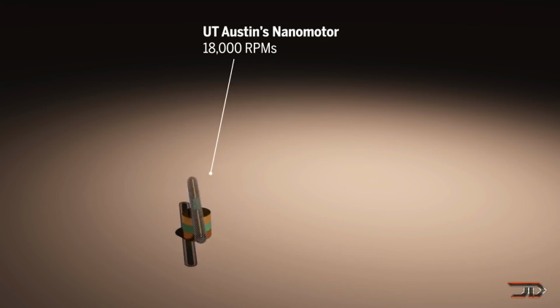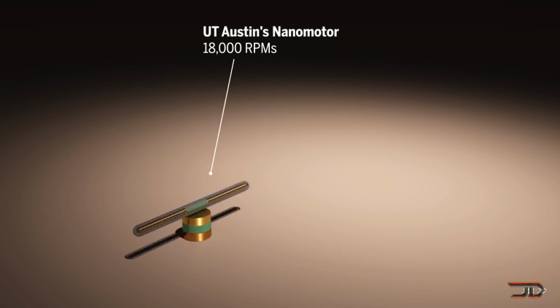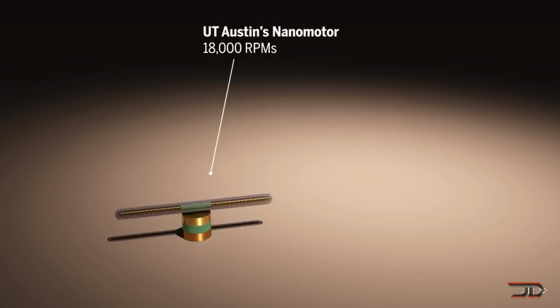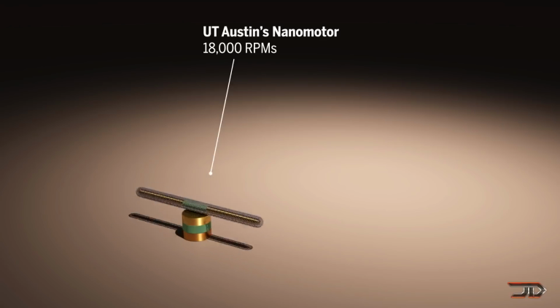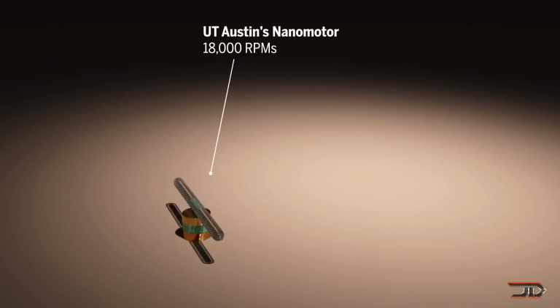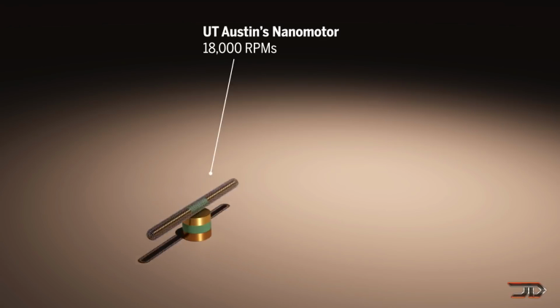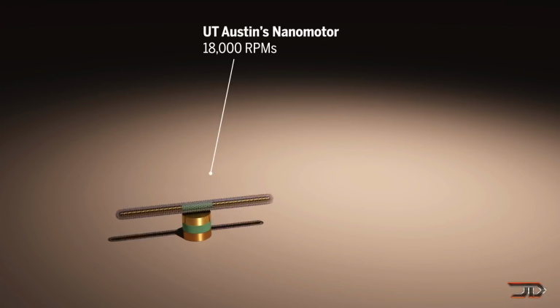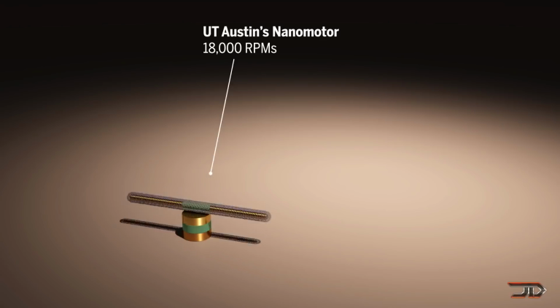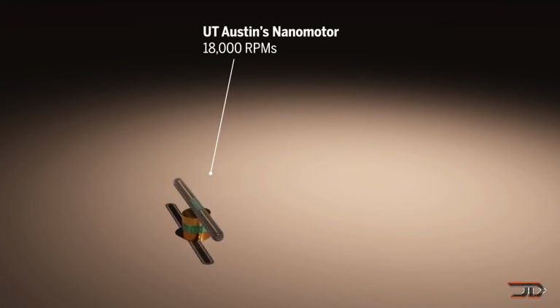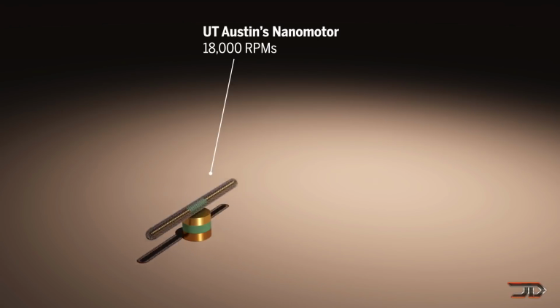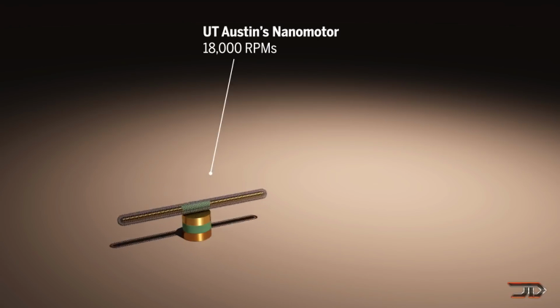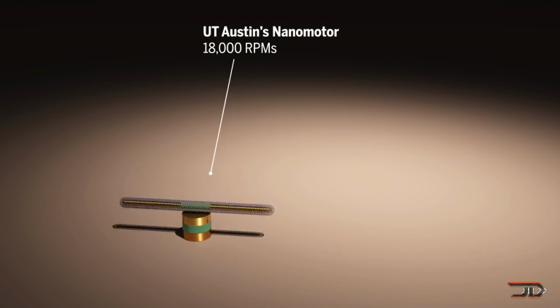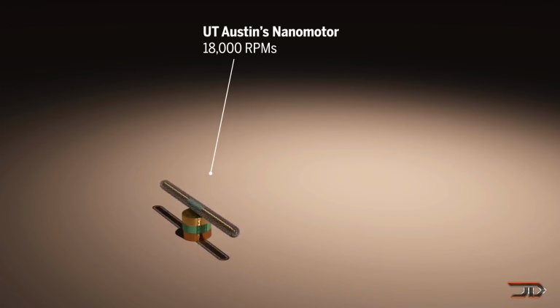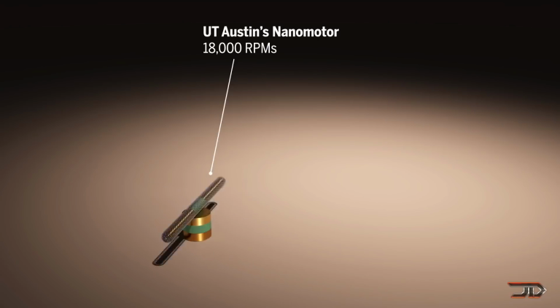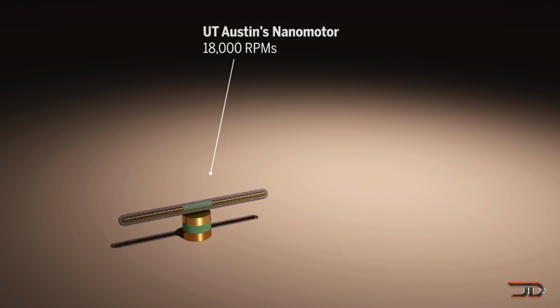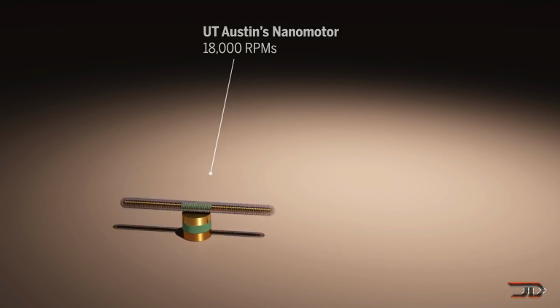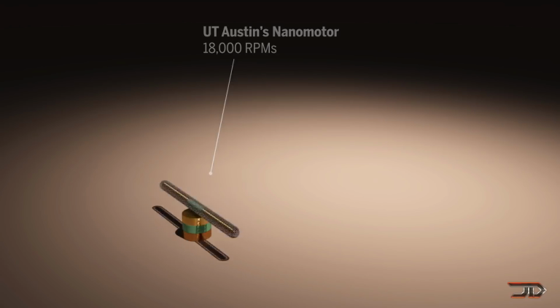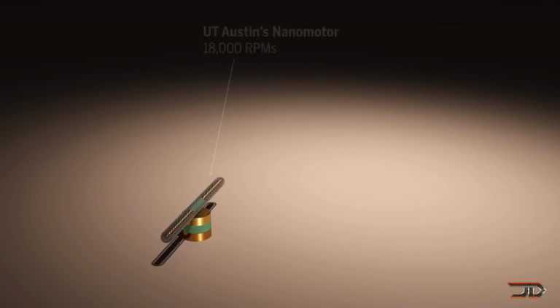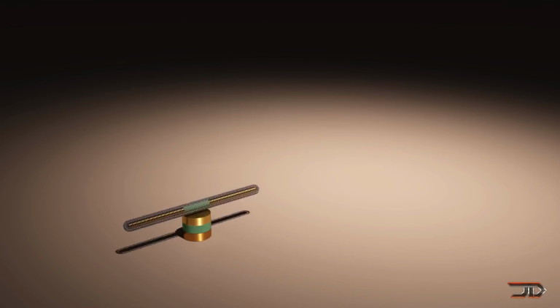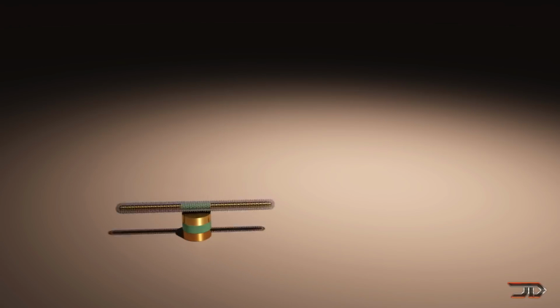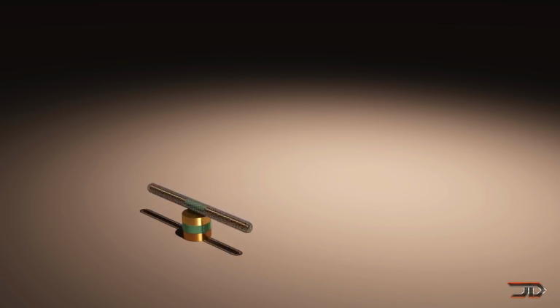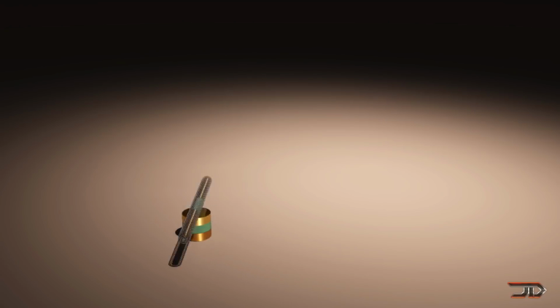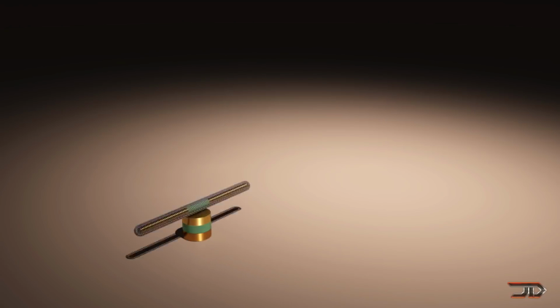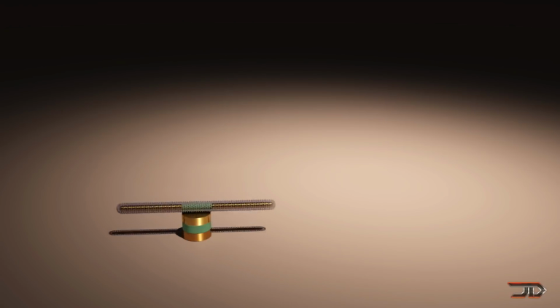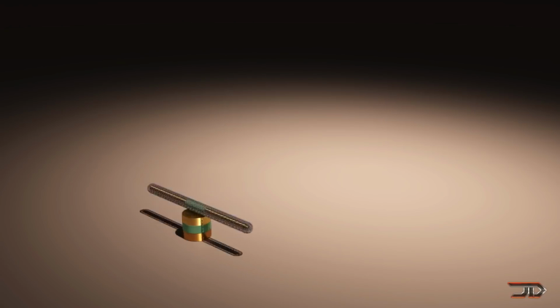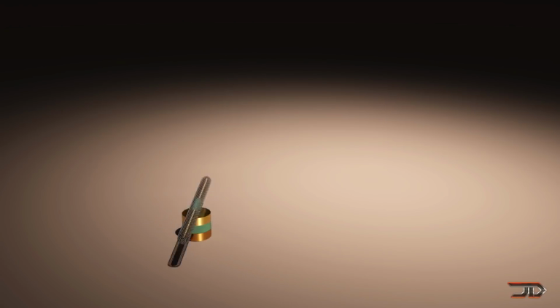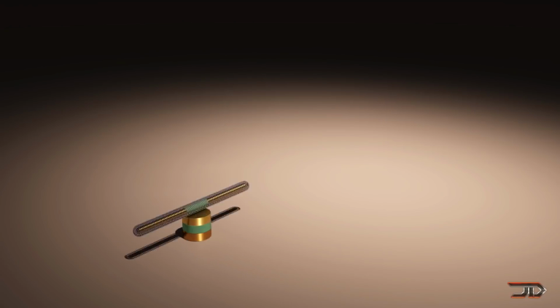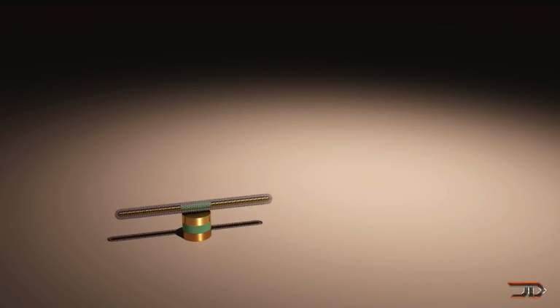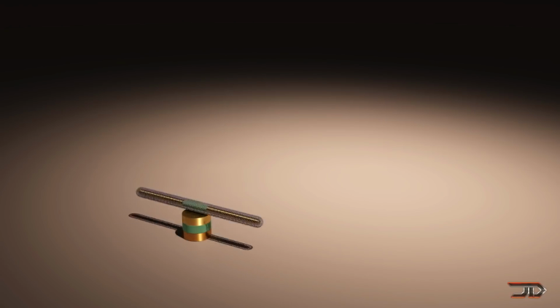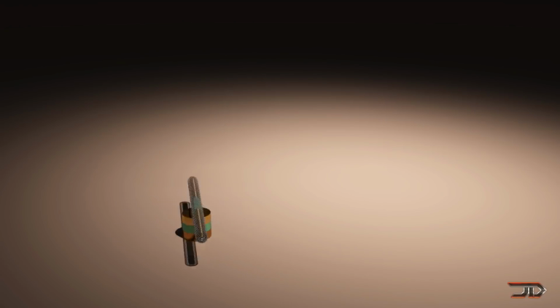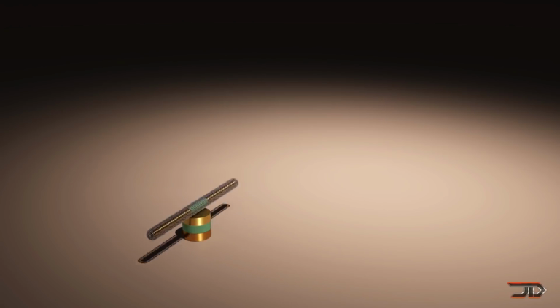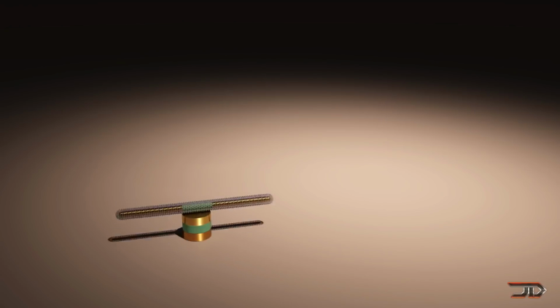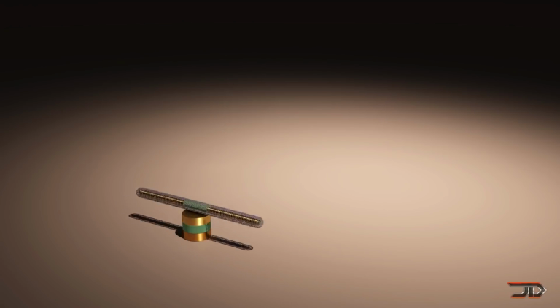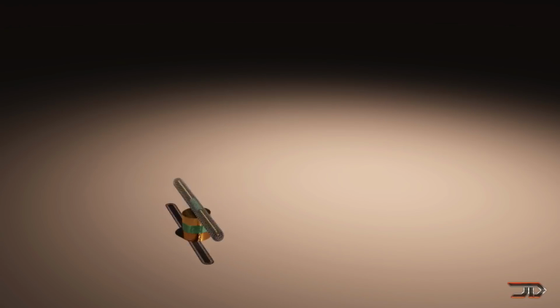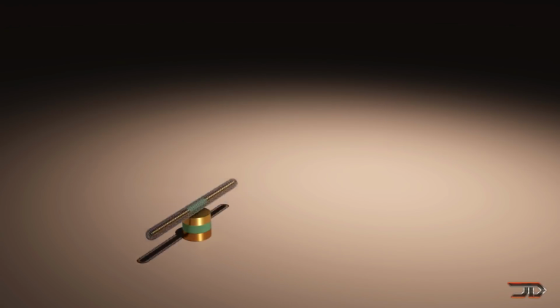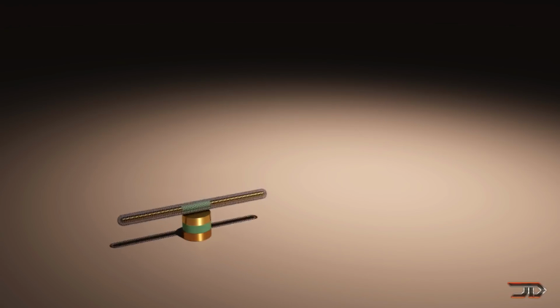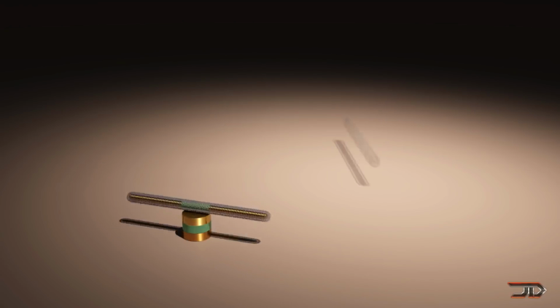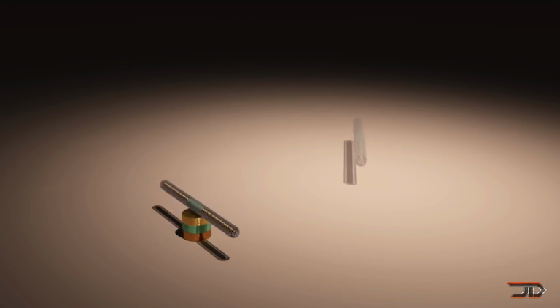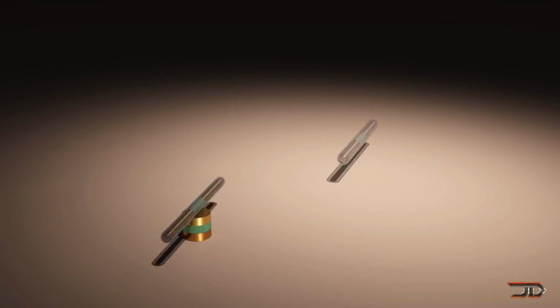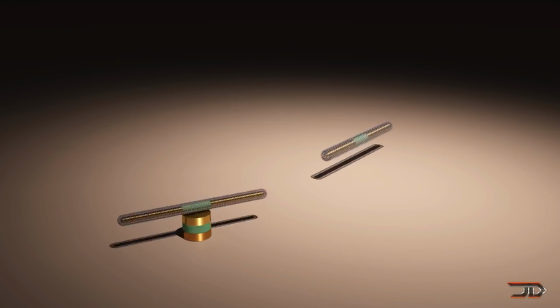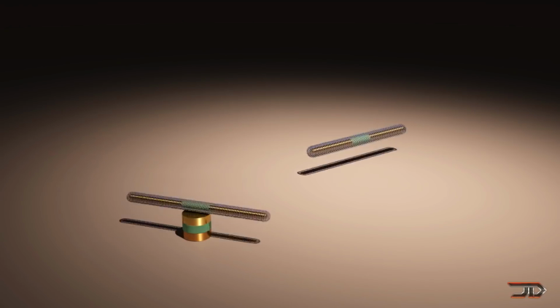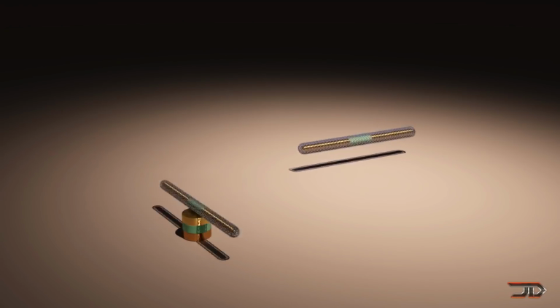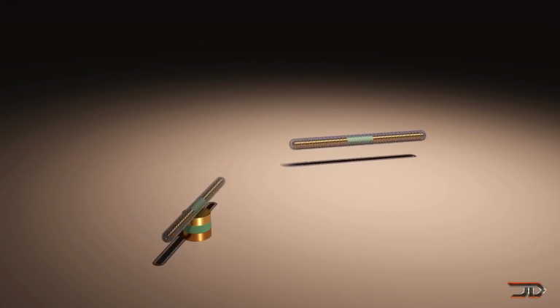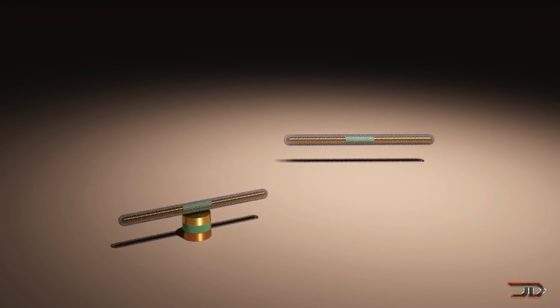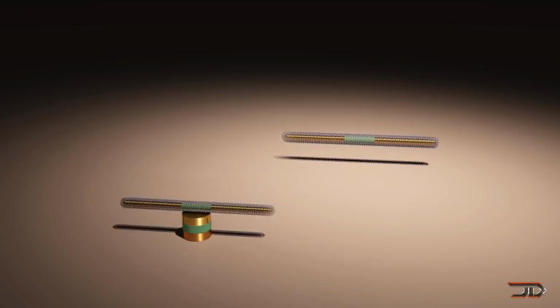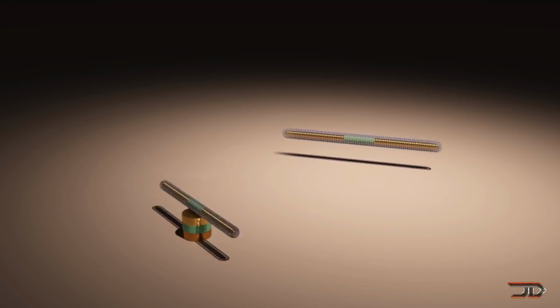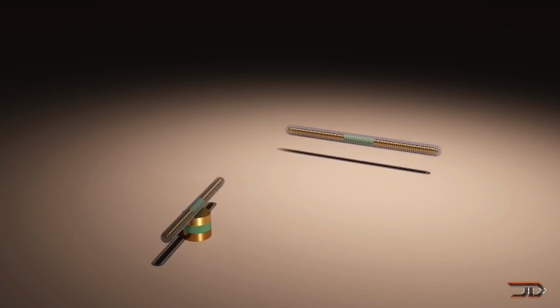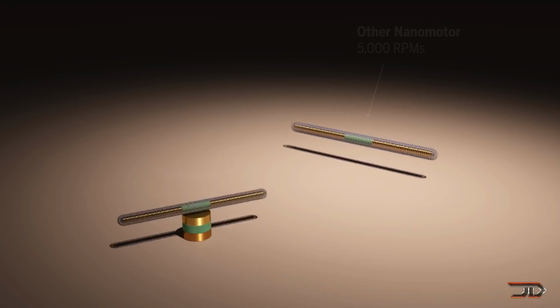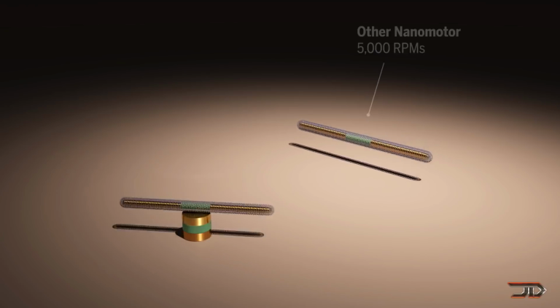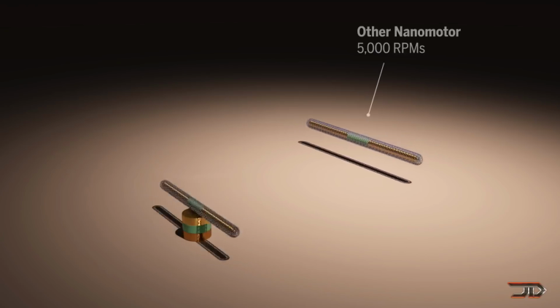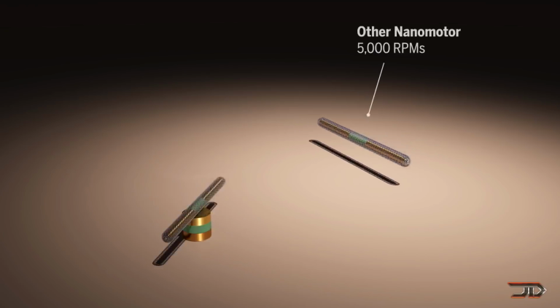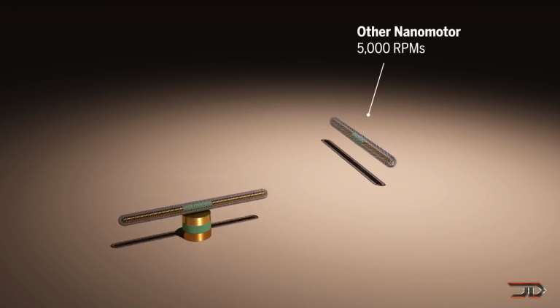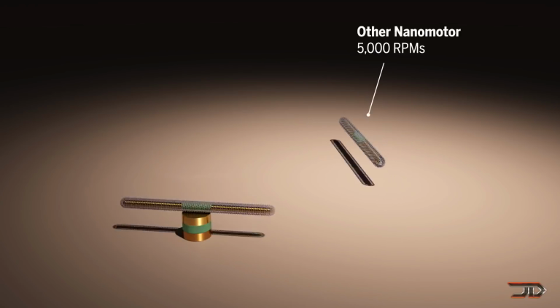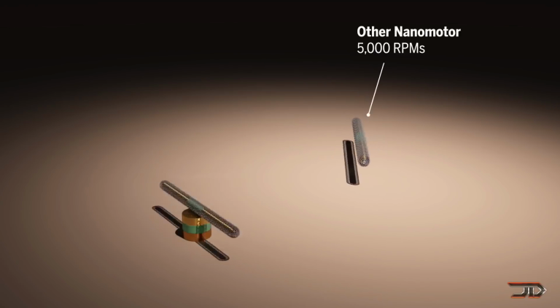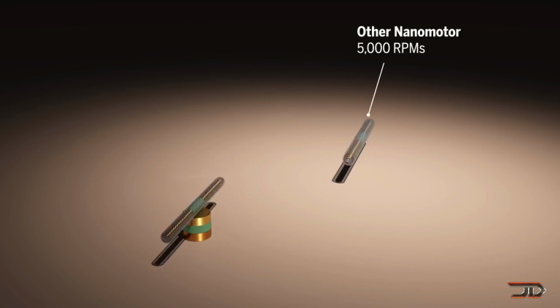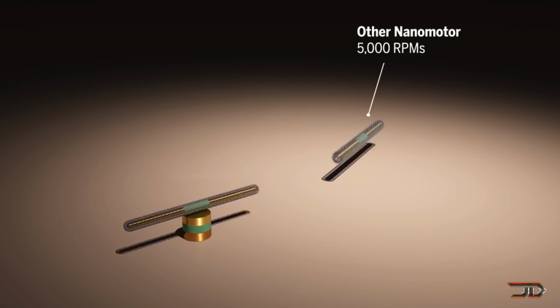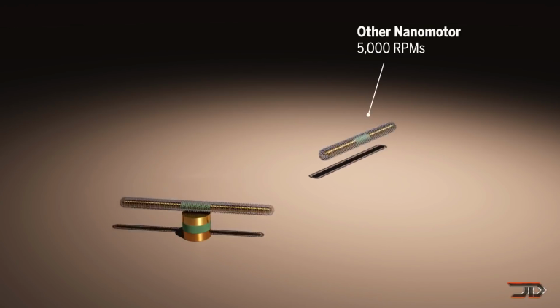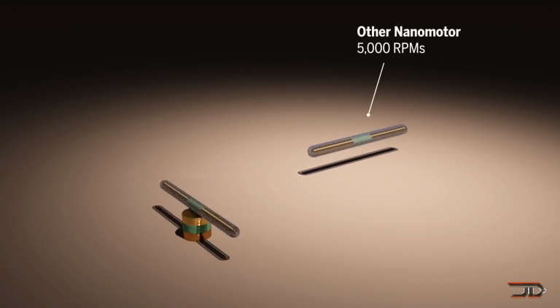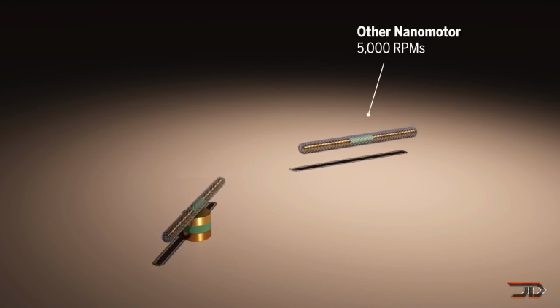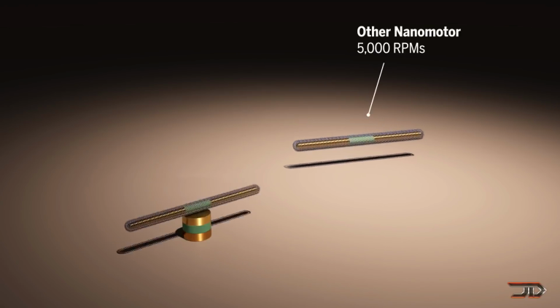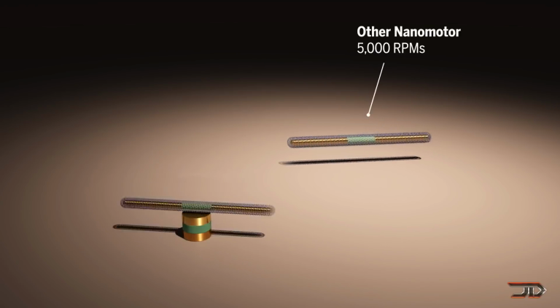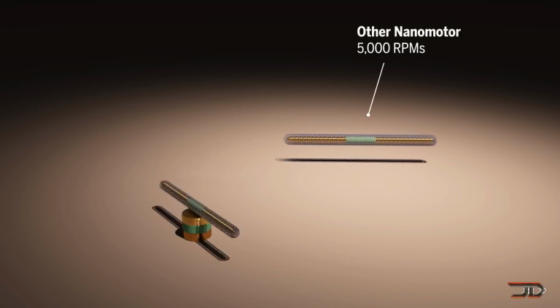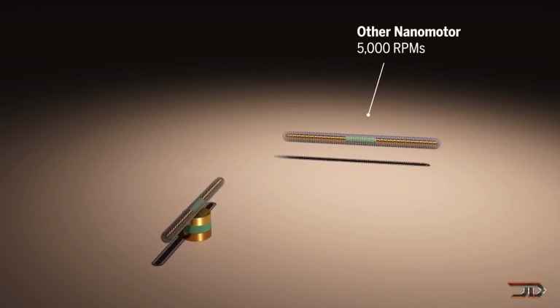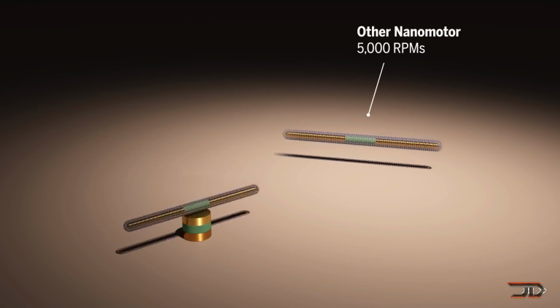So the basic framework is already there for nanorobotics, but either way, it's going to be very interesting to see what happens within the next decade.